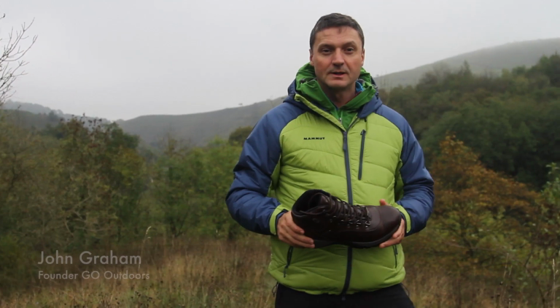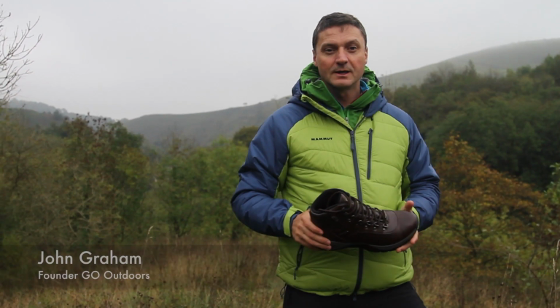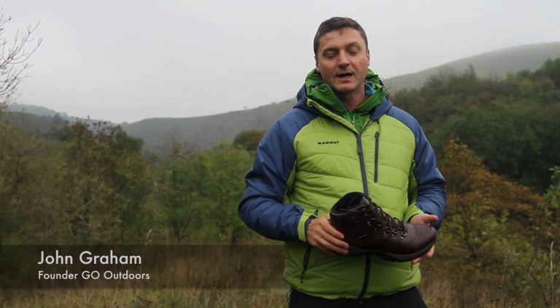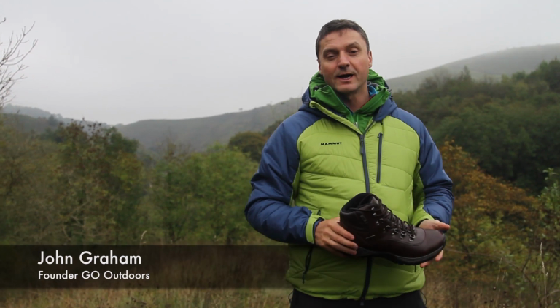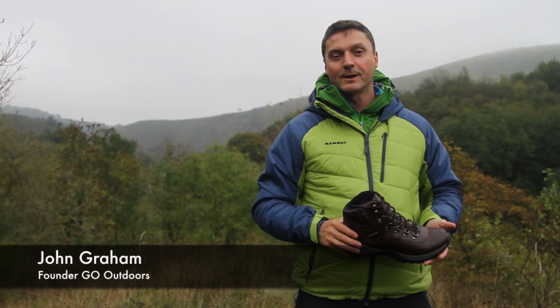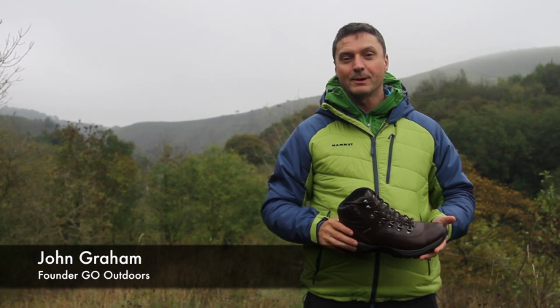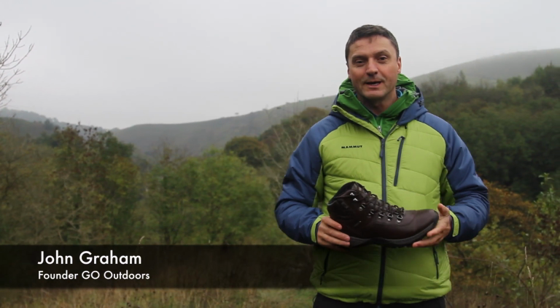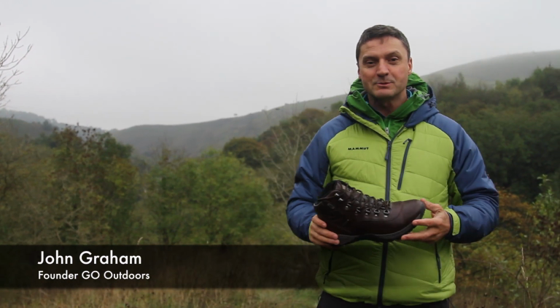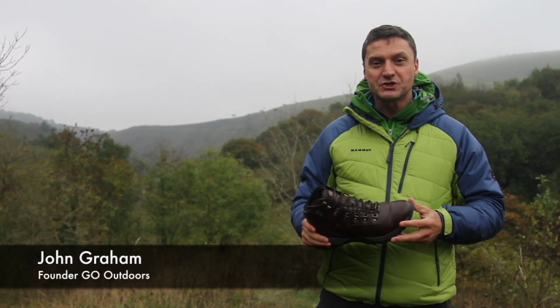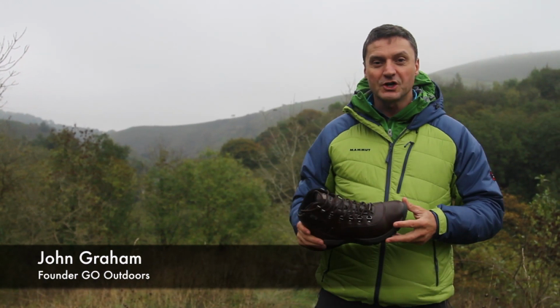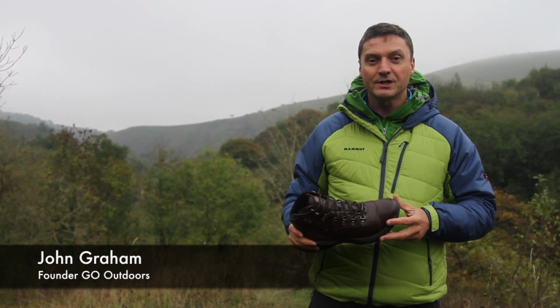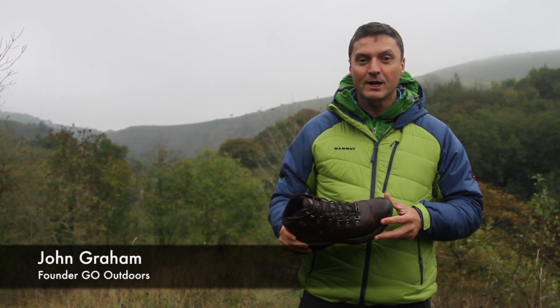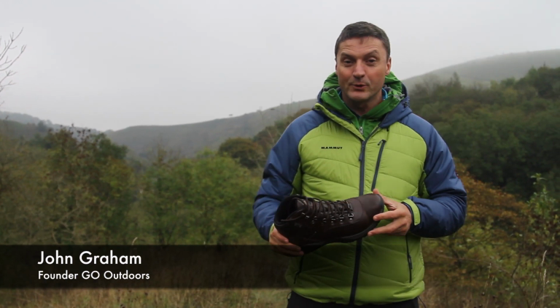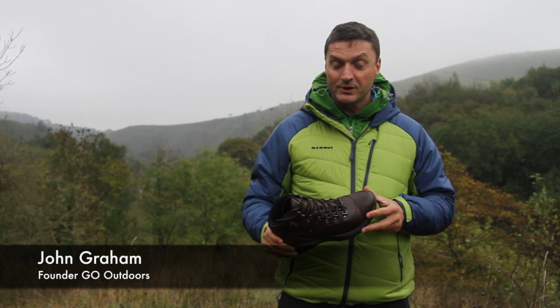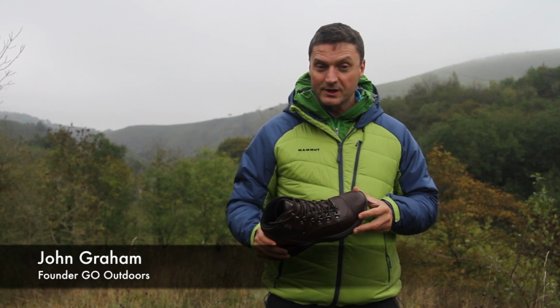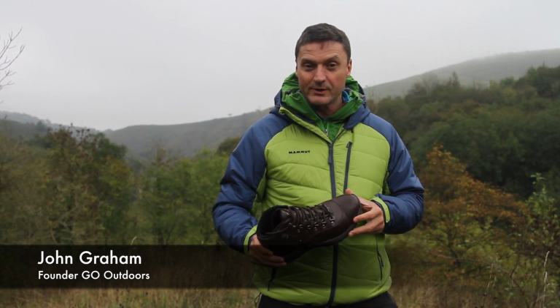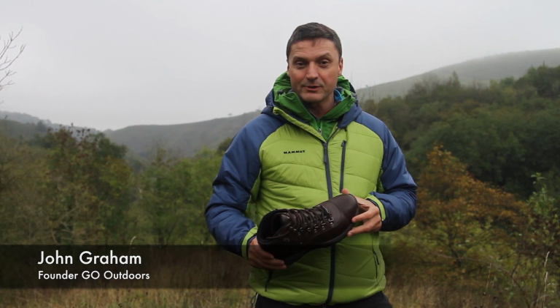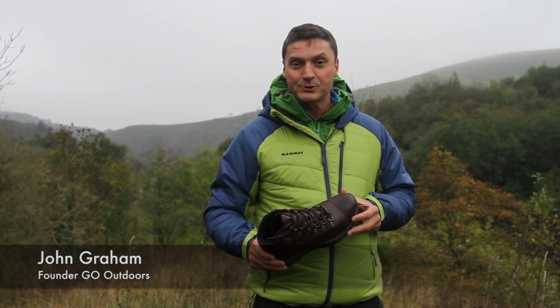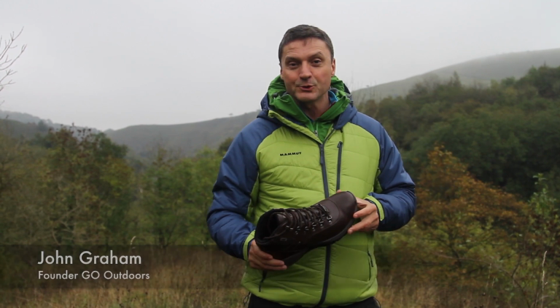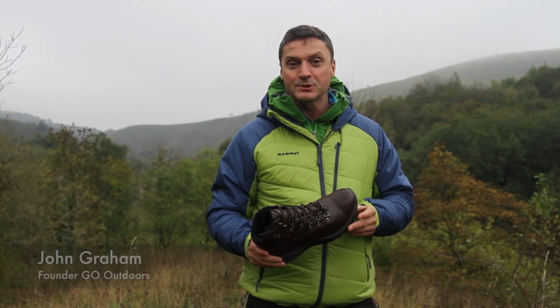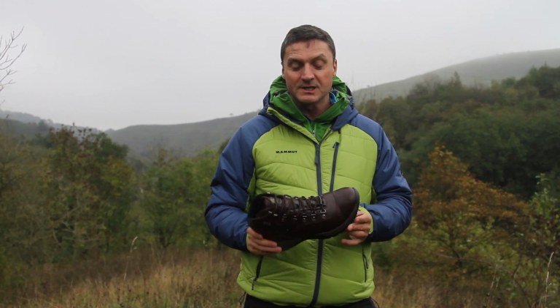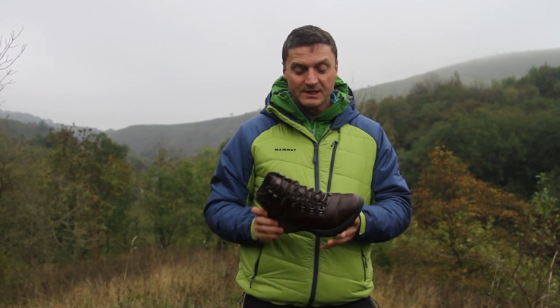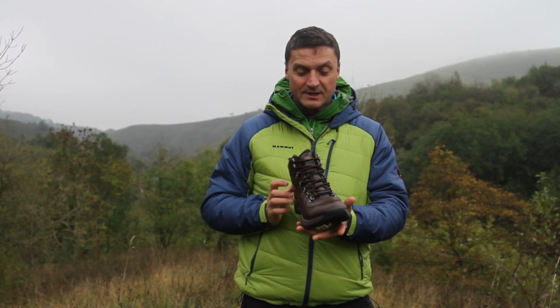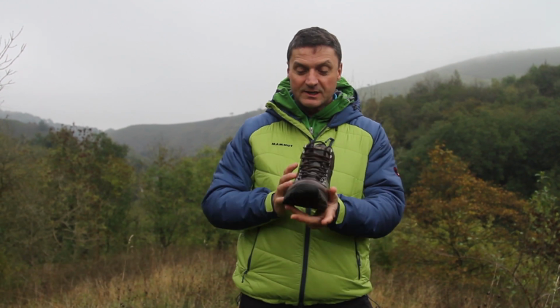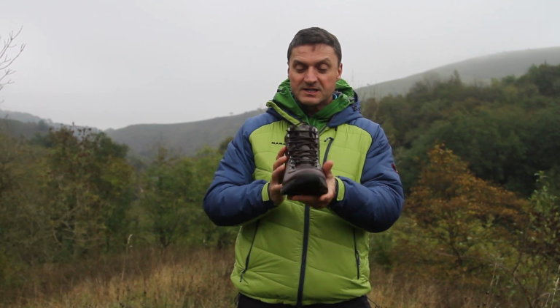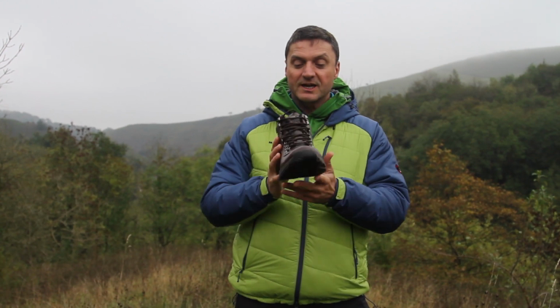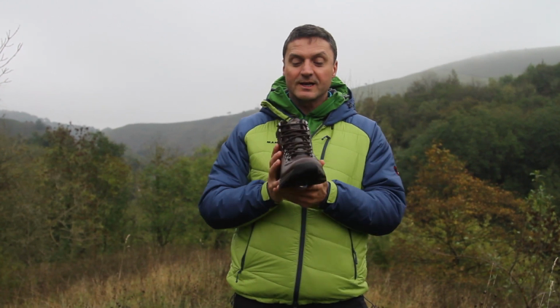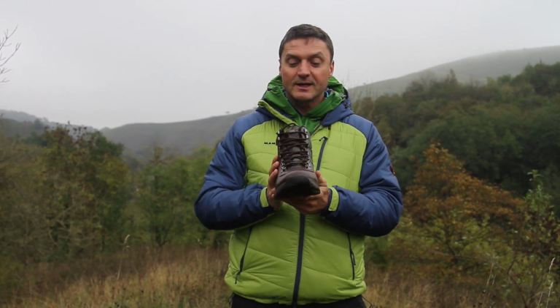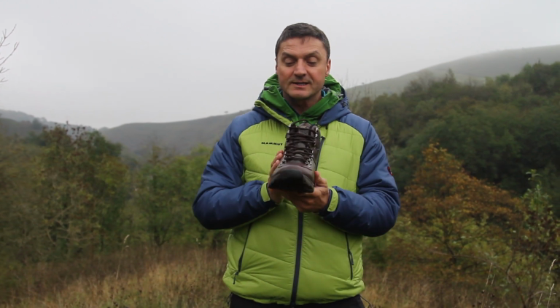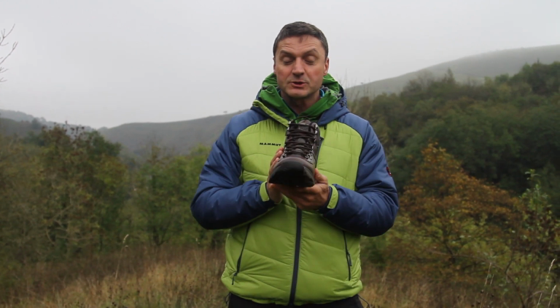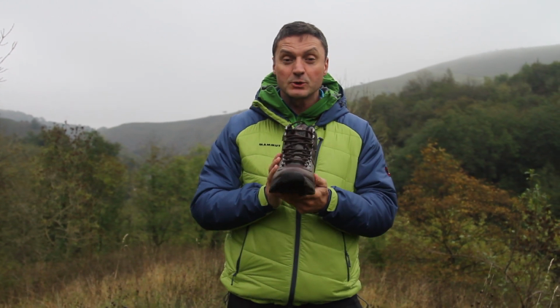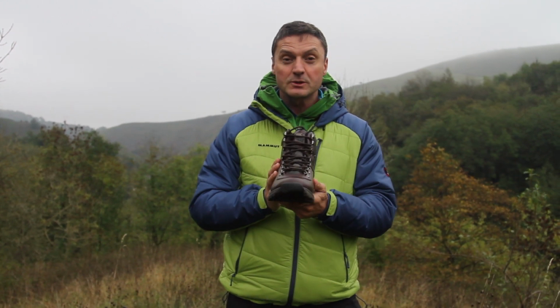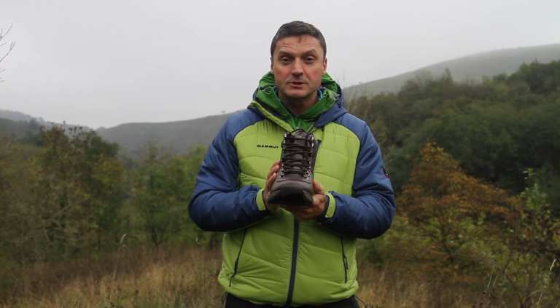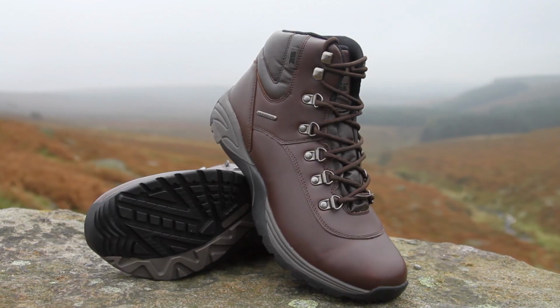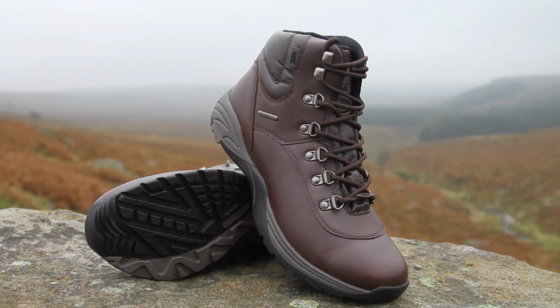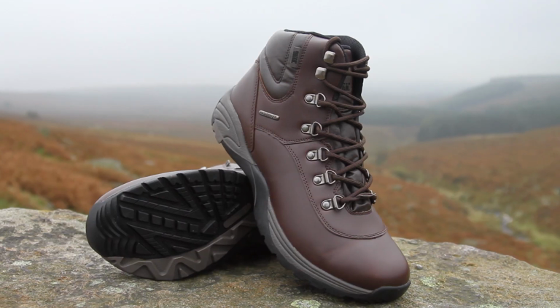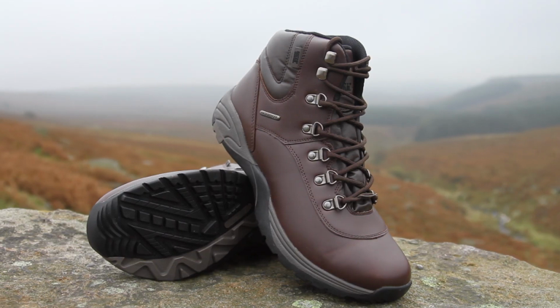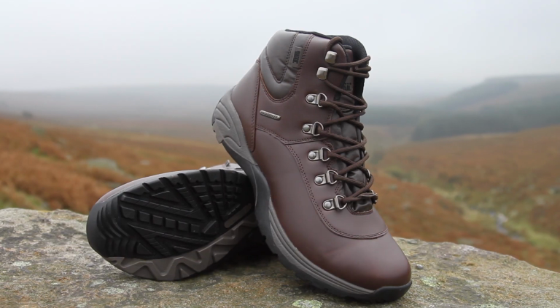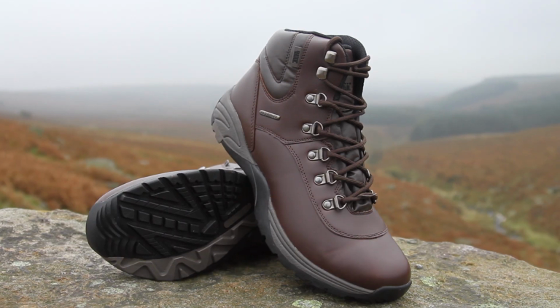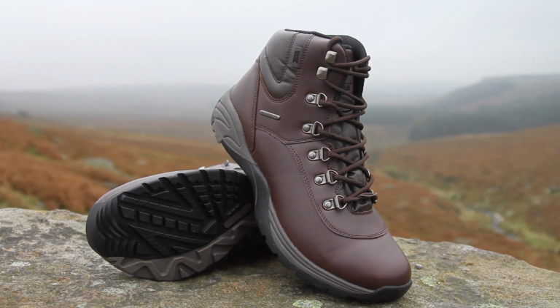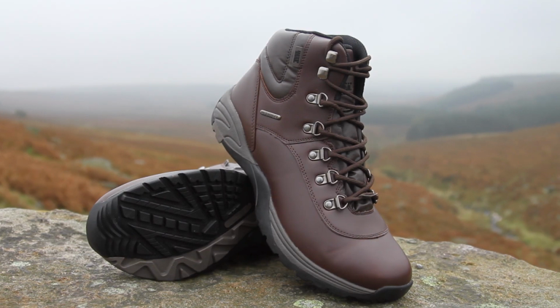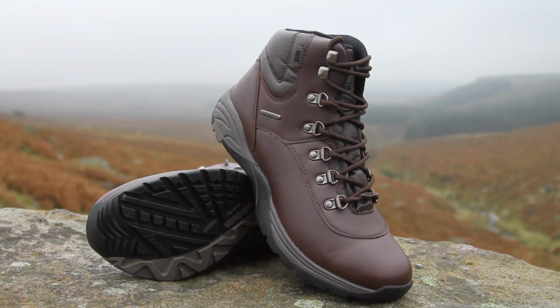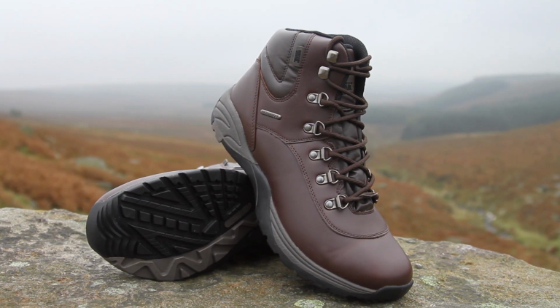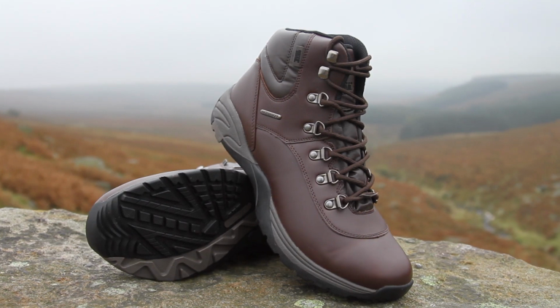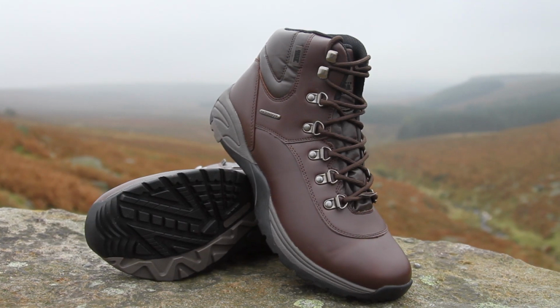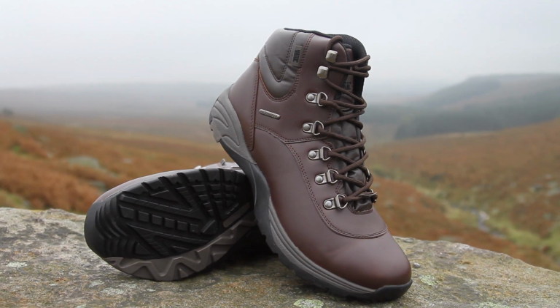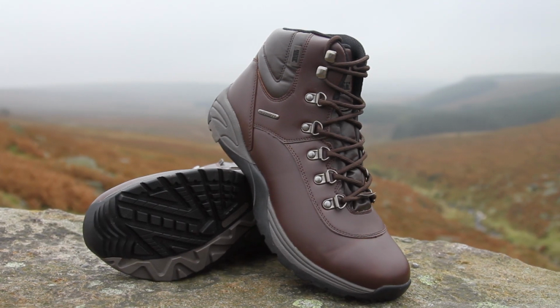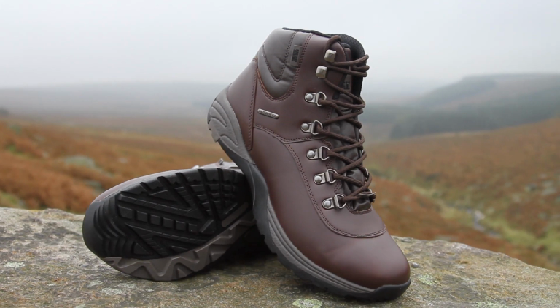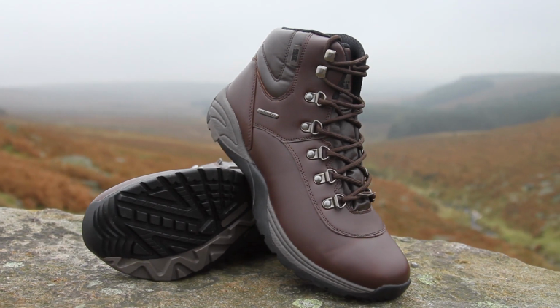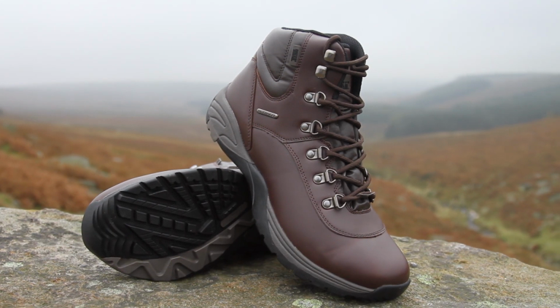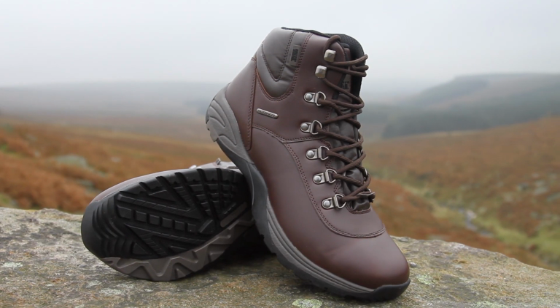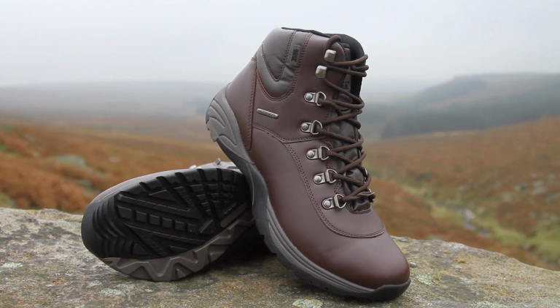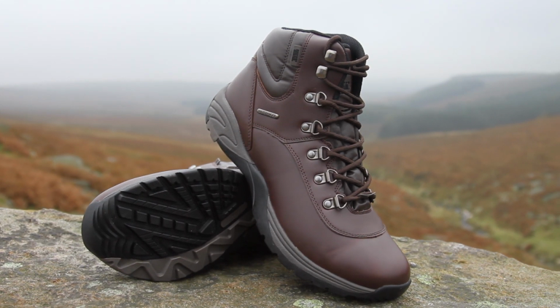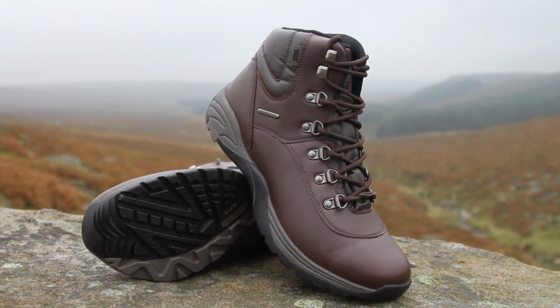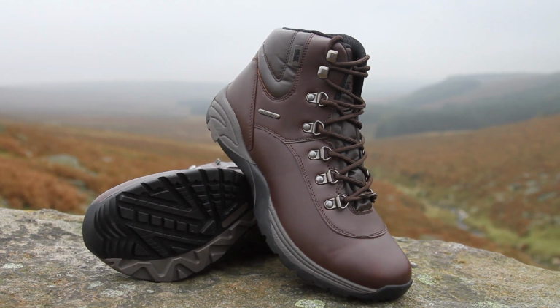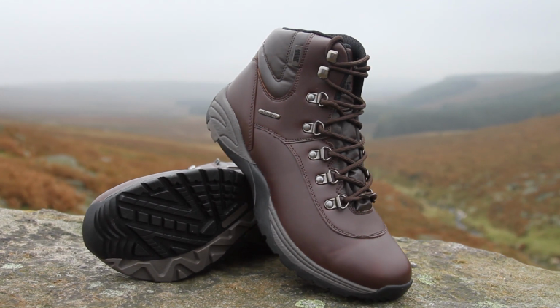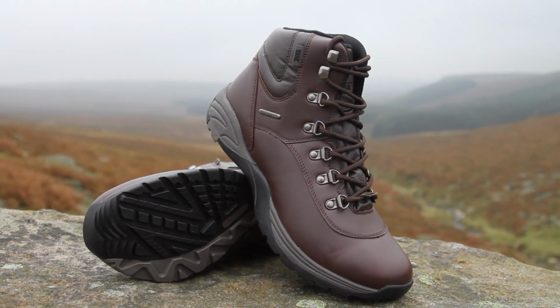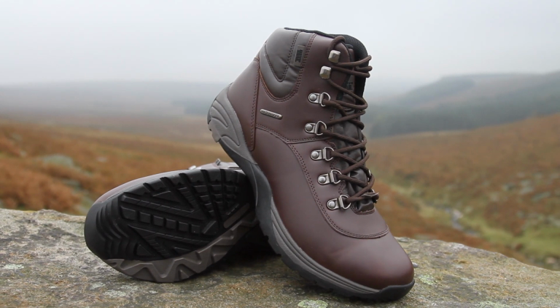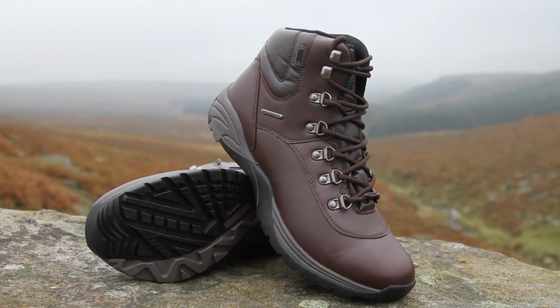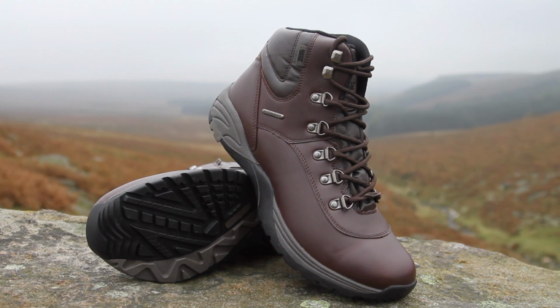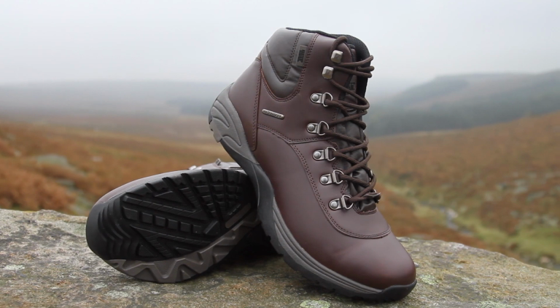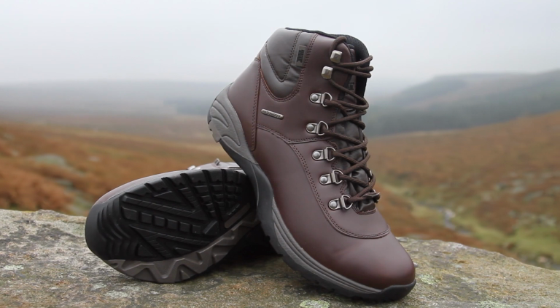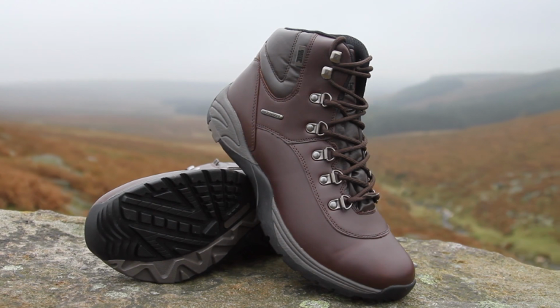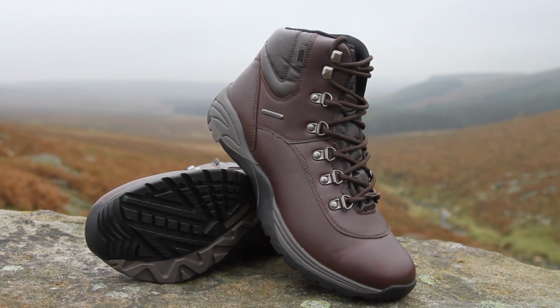Hi, my name is John, I work at Go Outdoors, and today I'd like to talk to you about the Freedom Trails Derwent boot. So what do we have here?